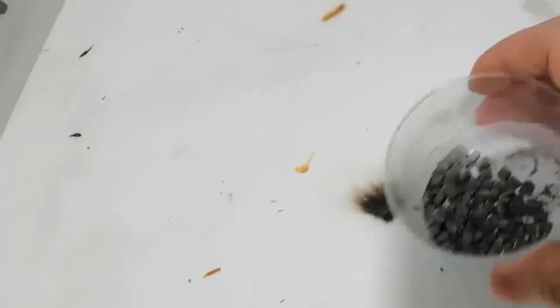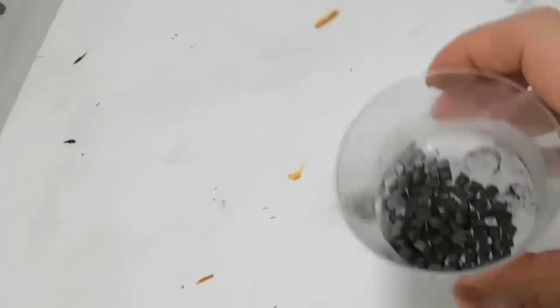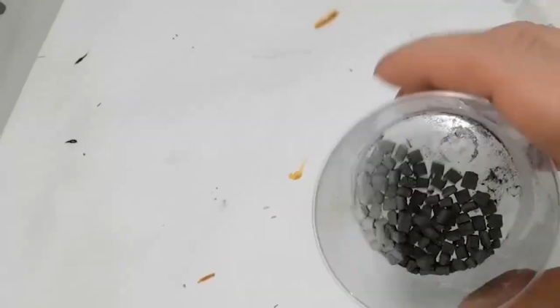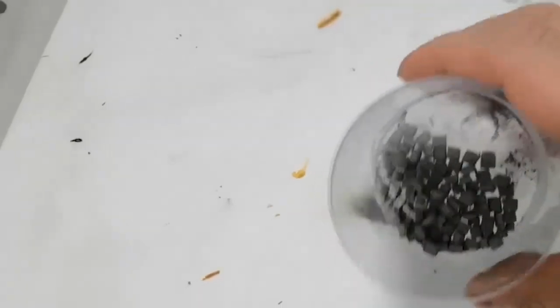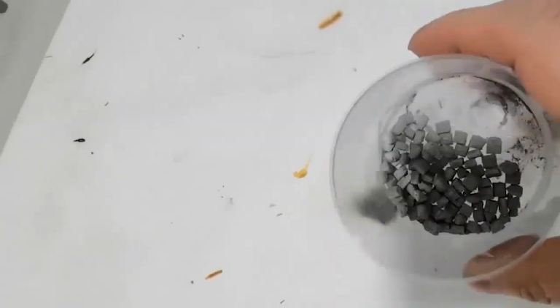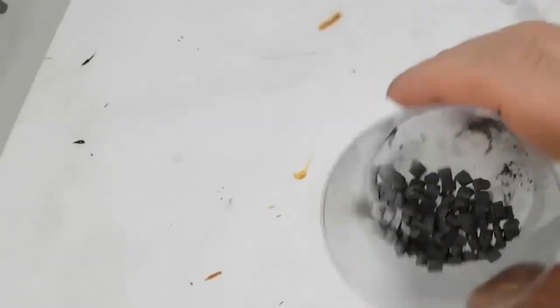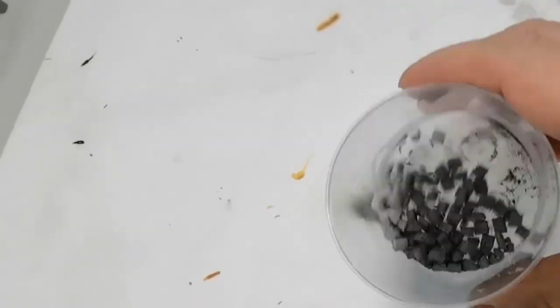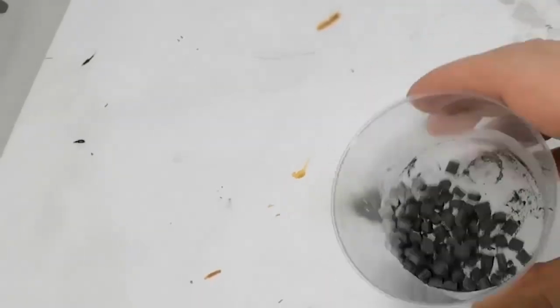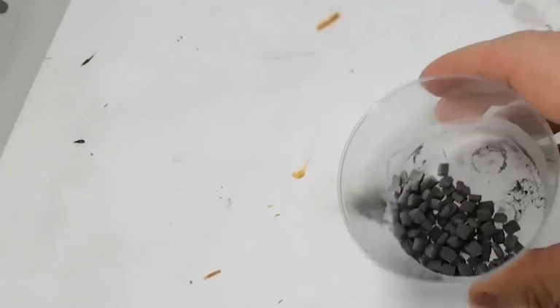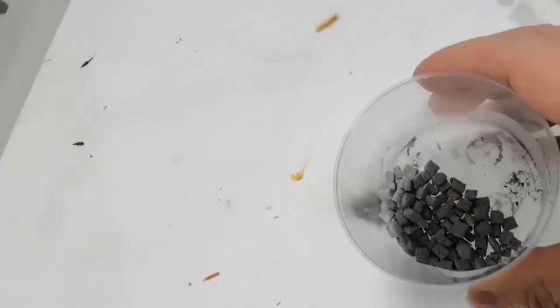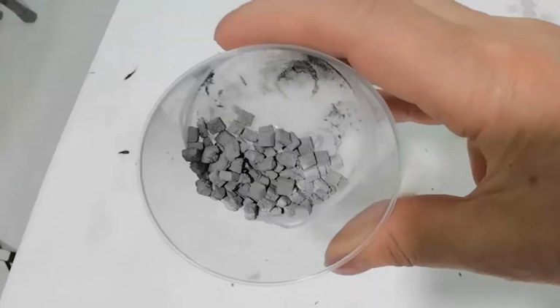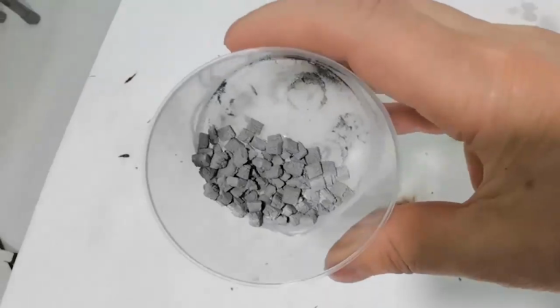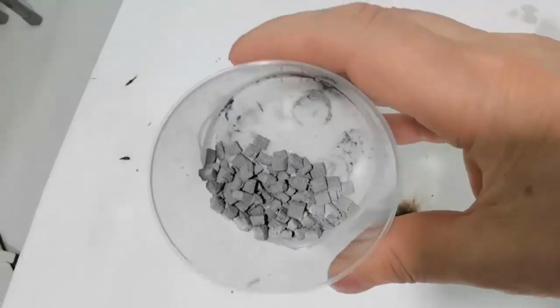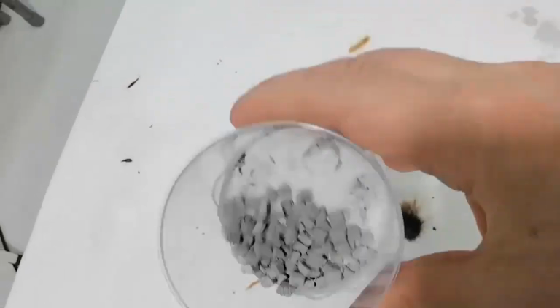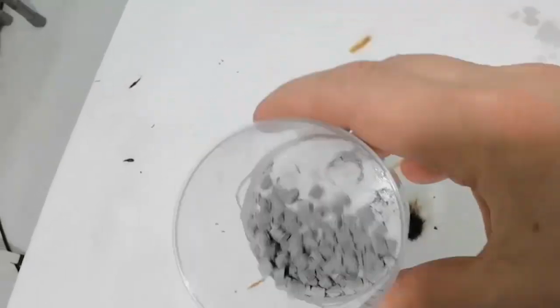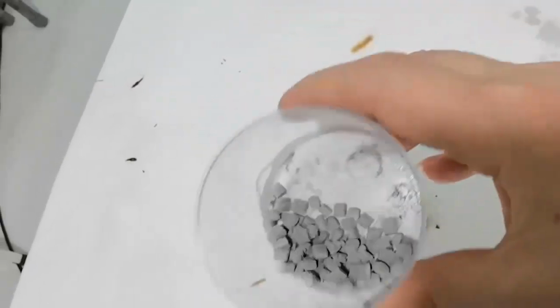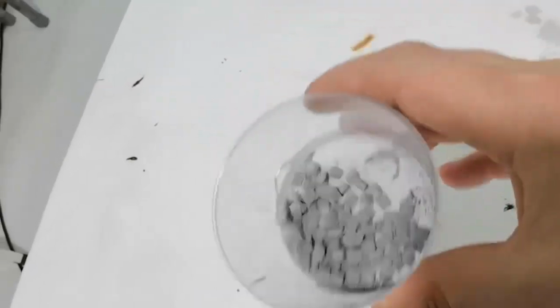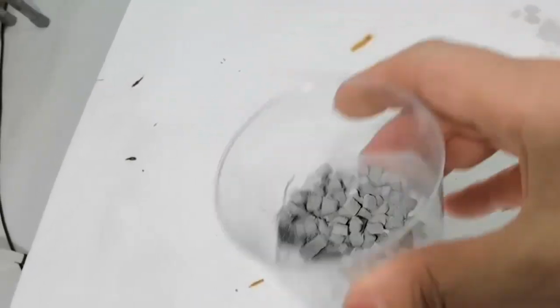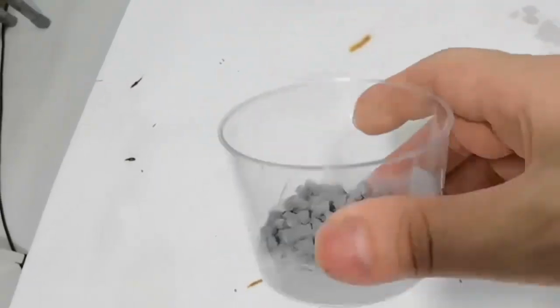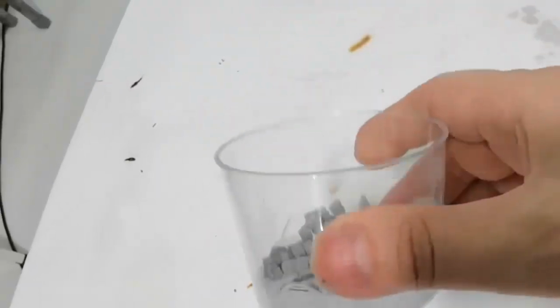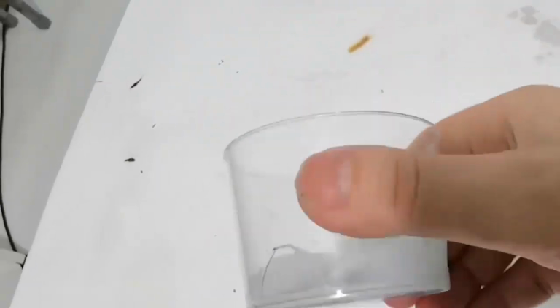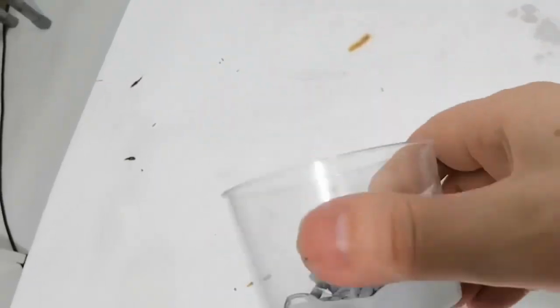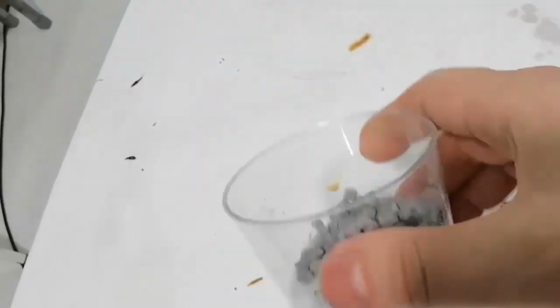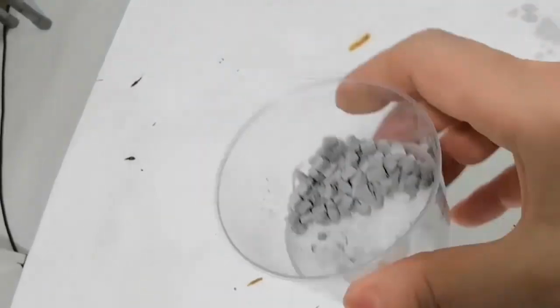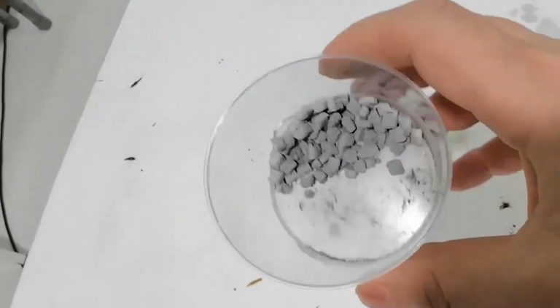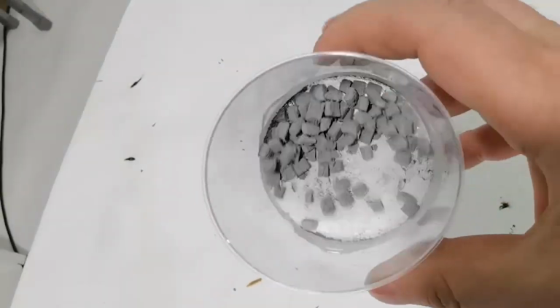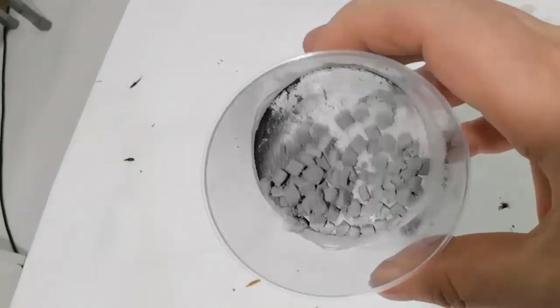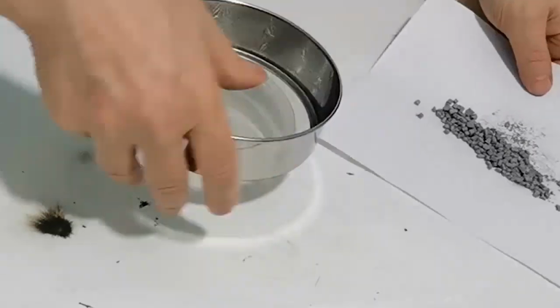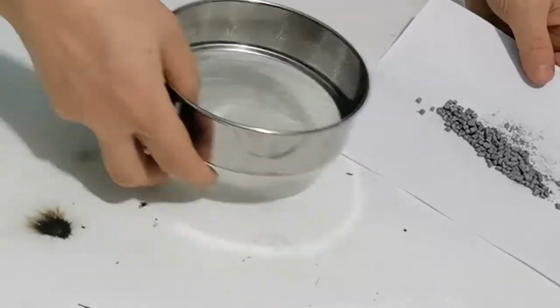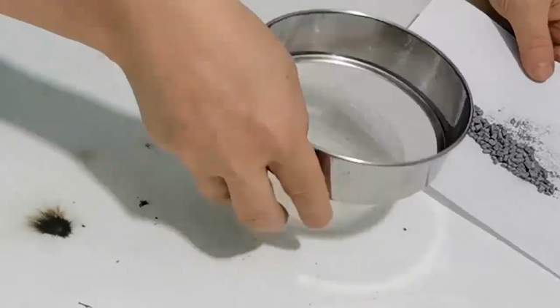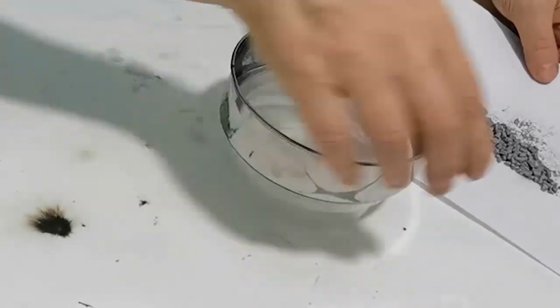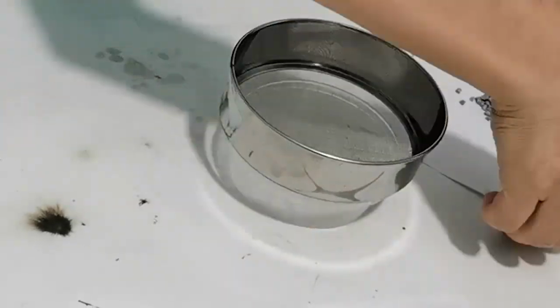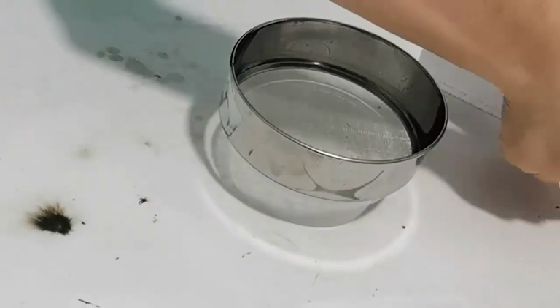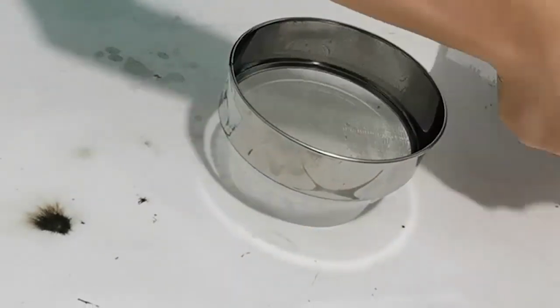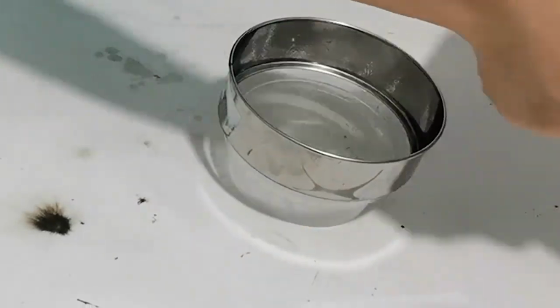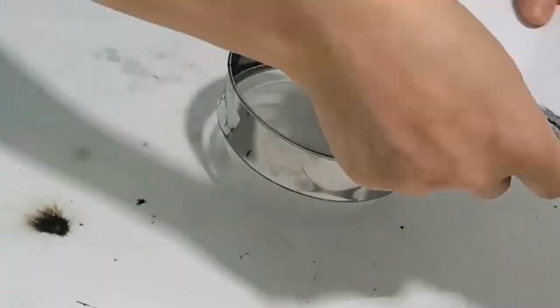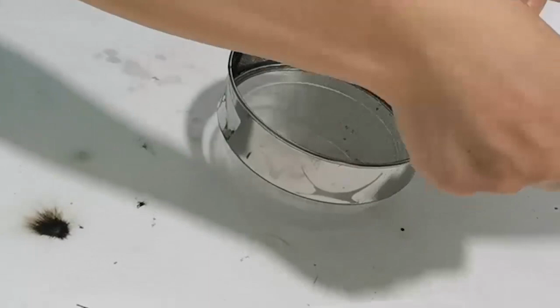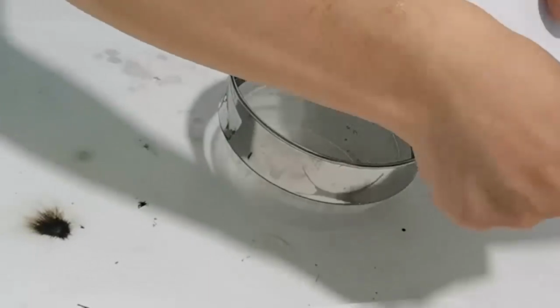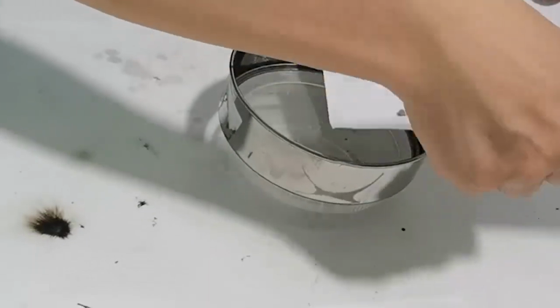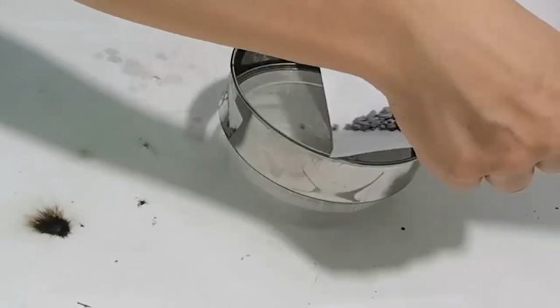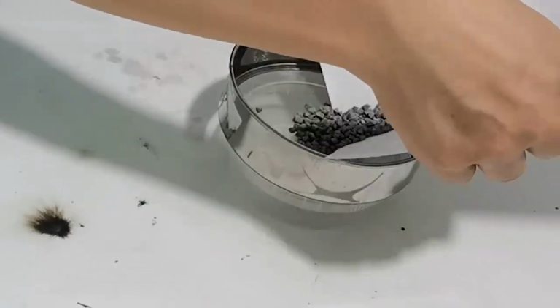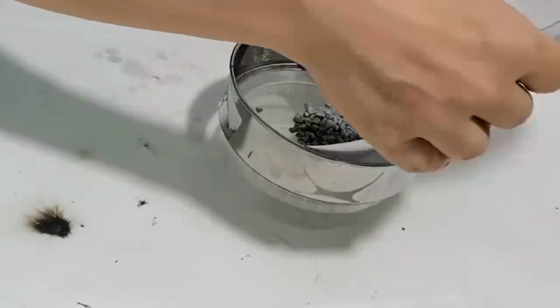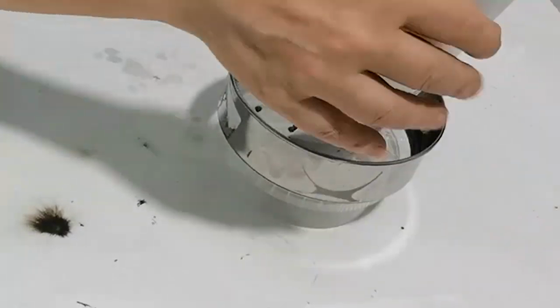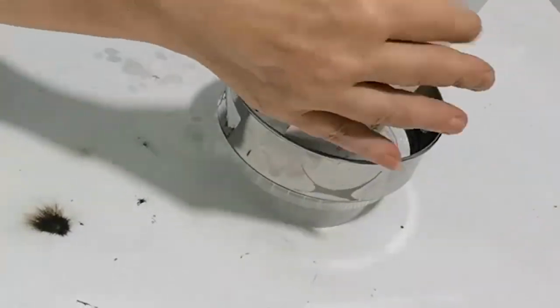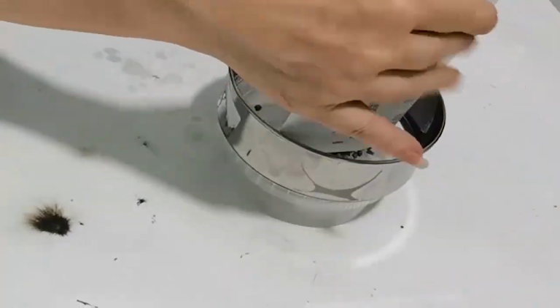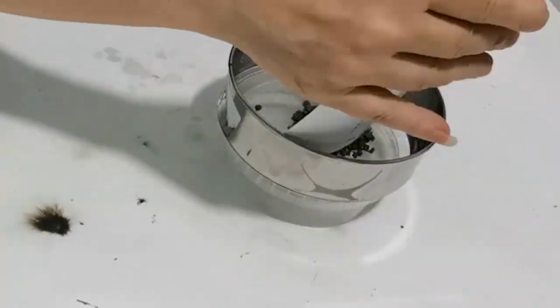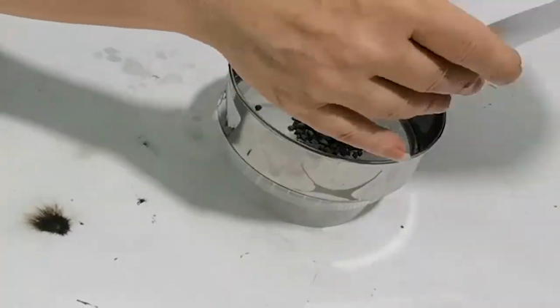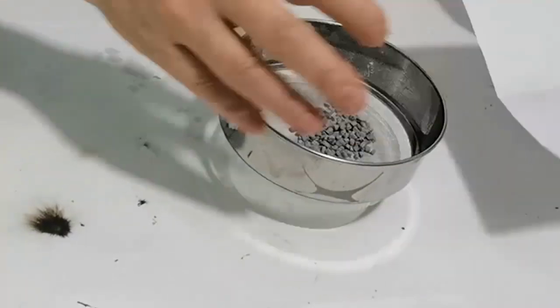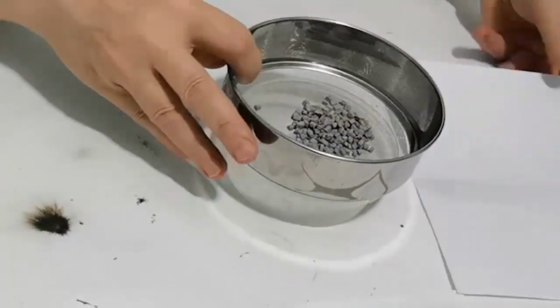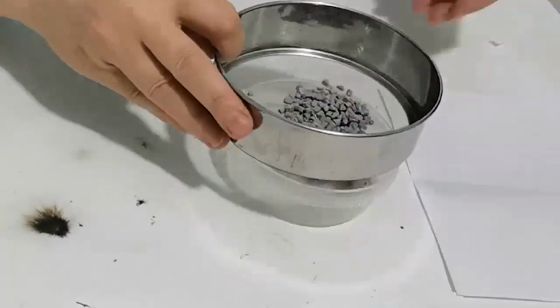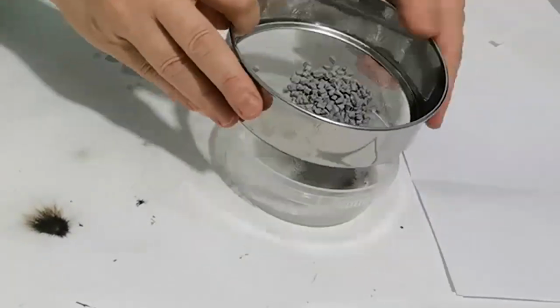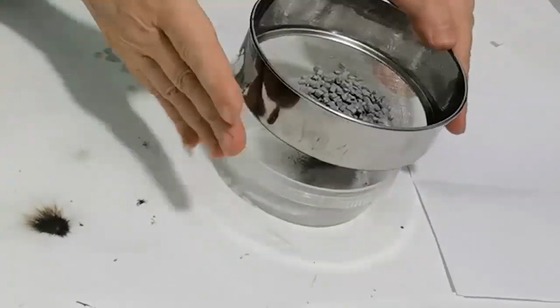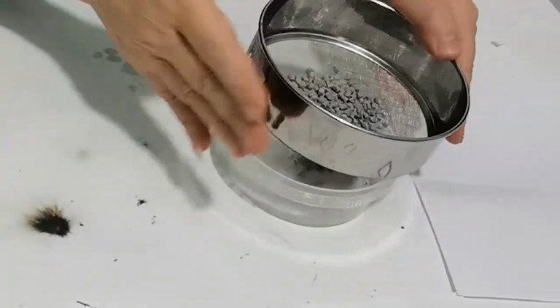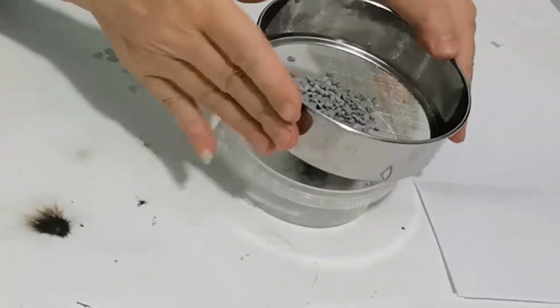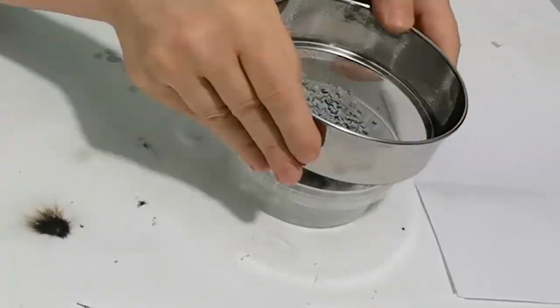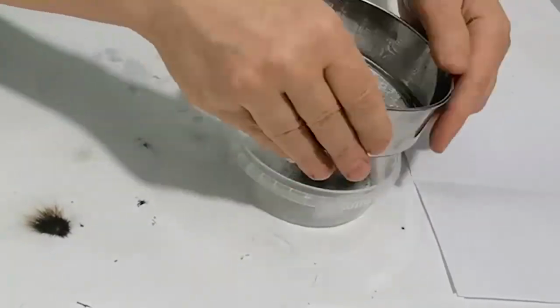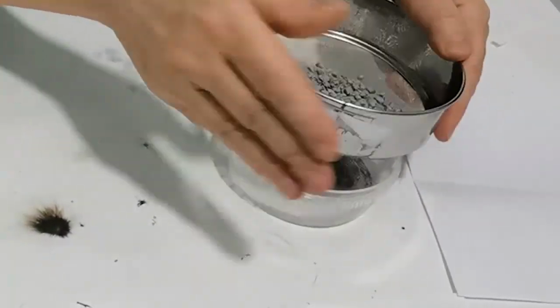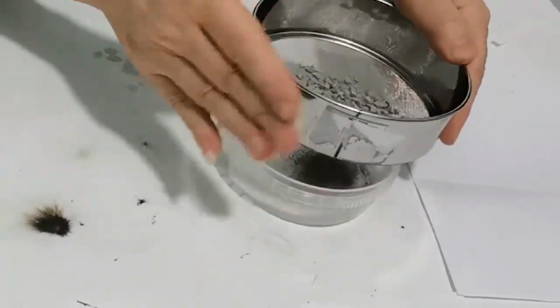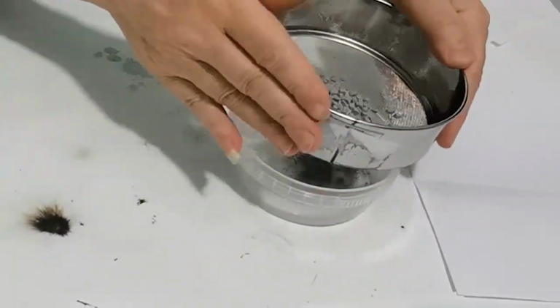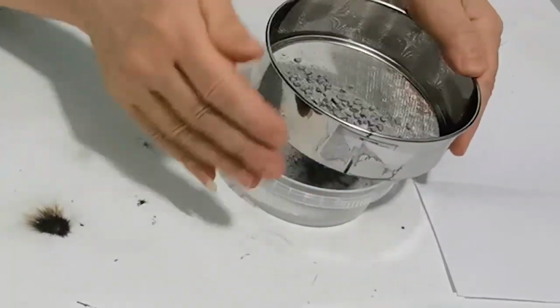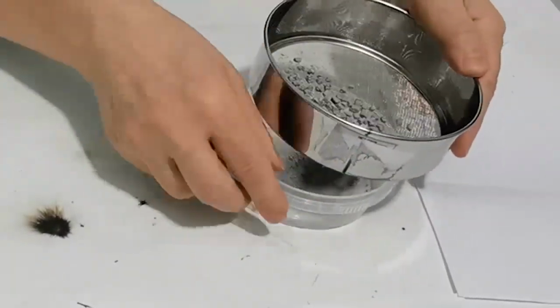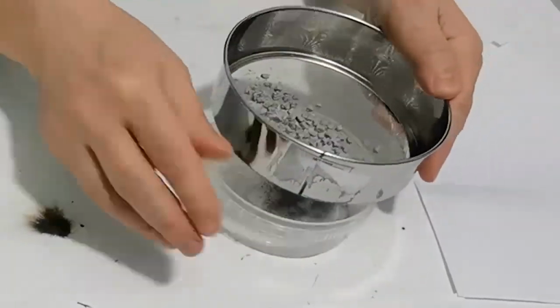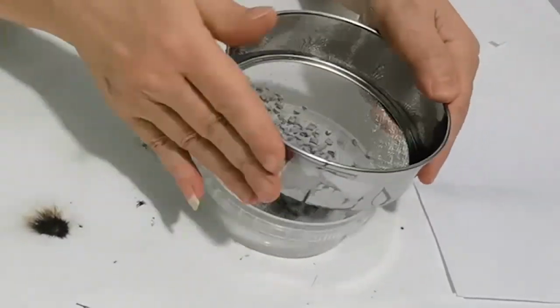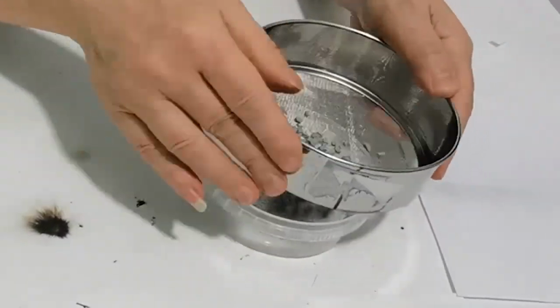An hour is enough for drying. The resulting bundles of 3–4mm are too large for my purposes, so I cut them and sift them.